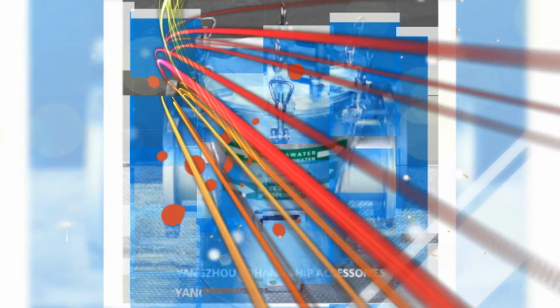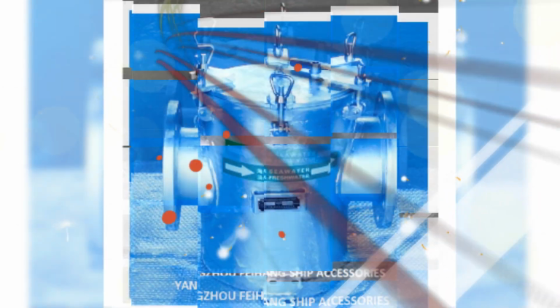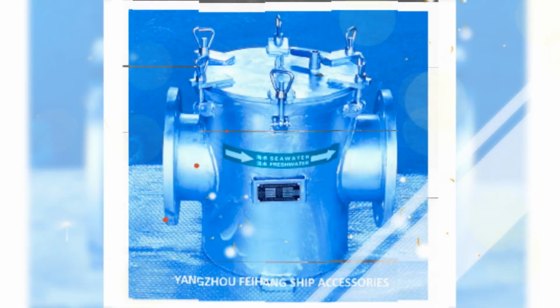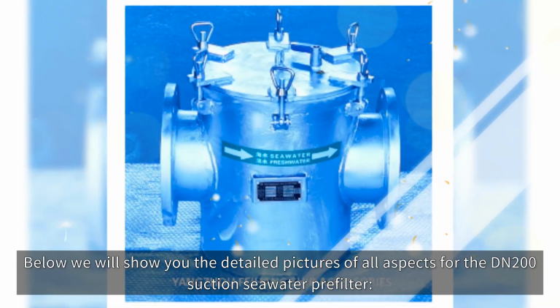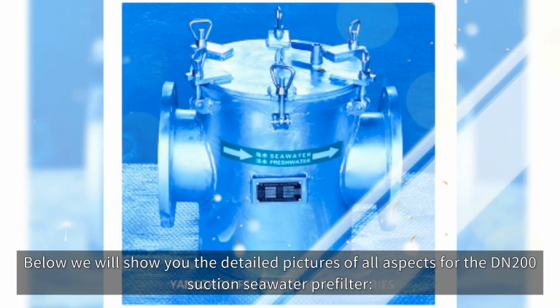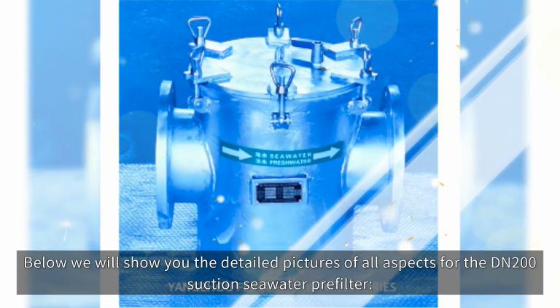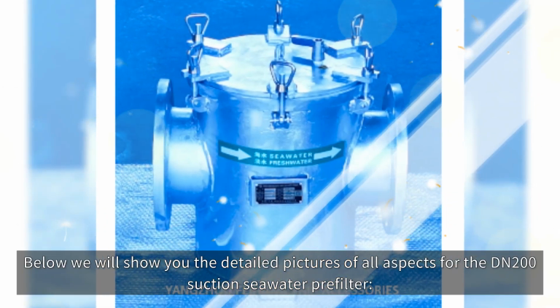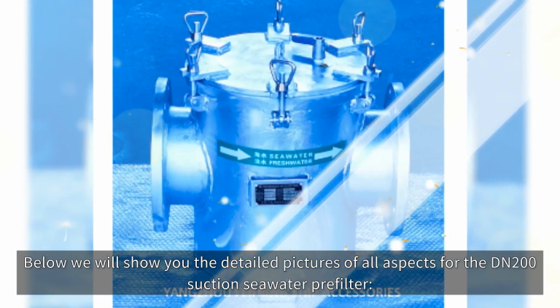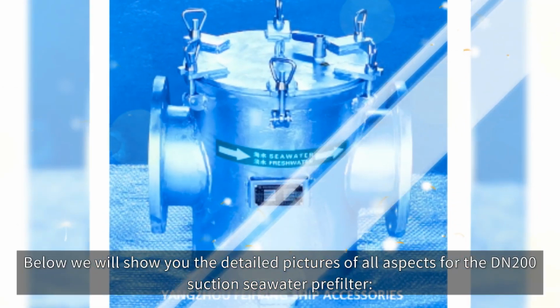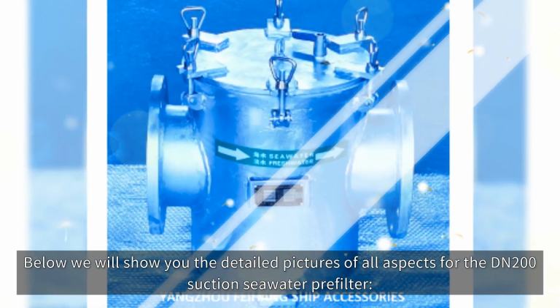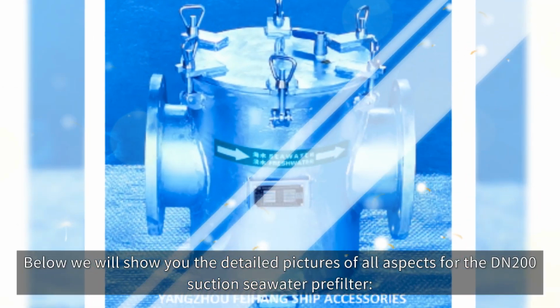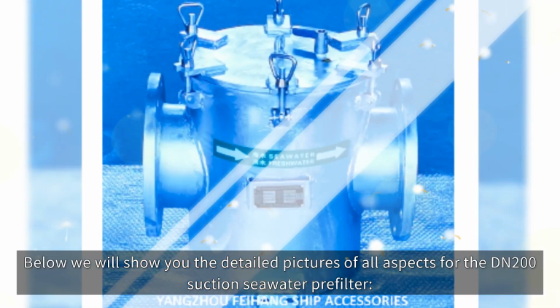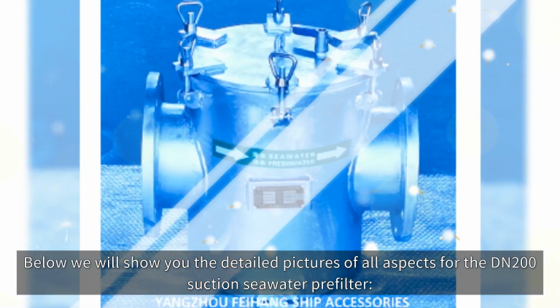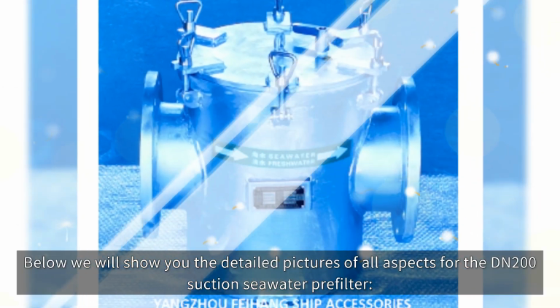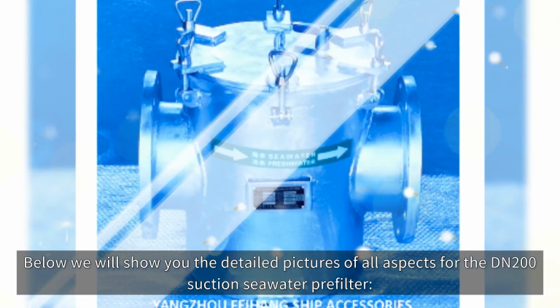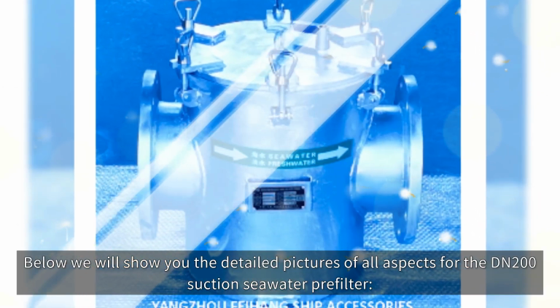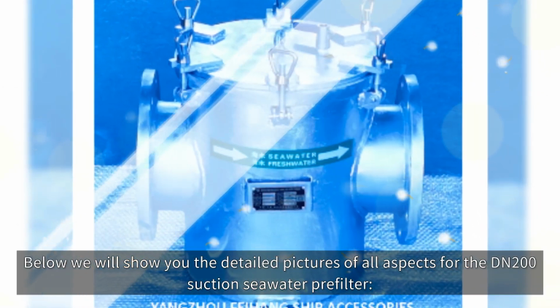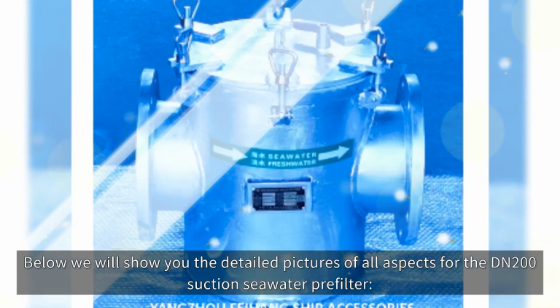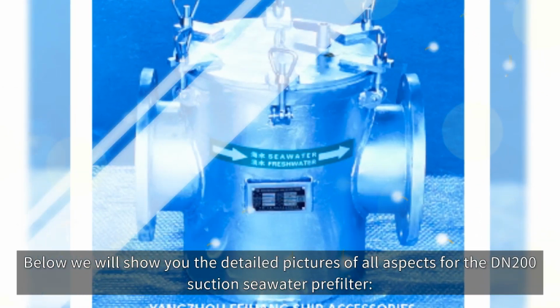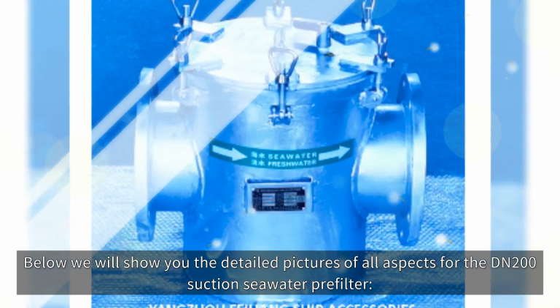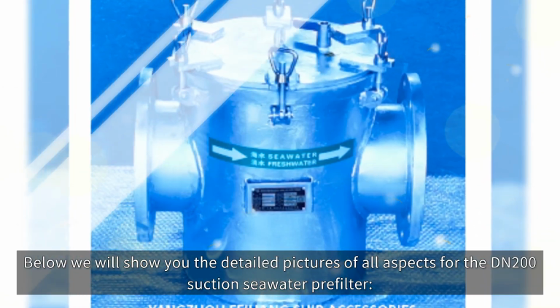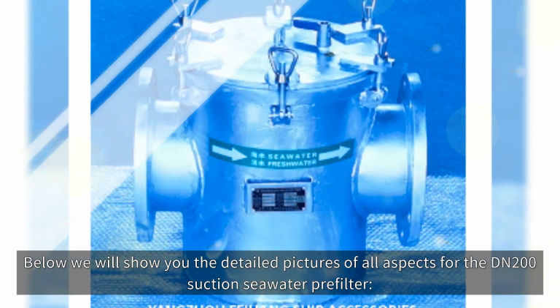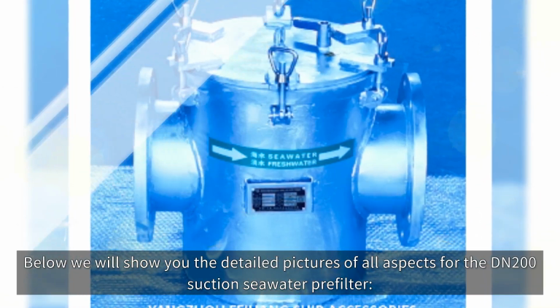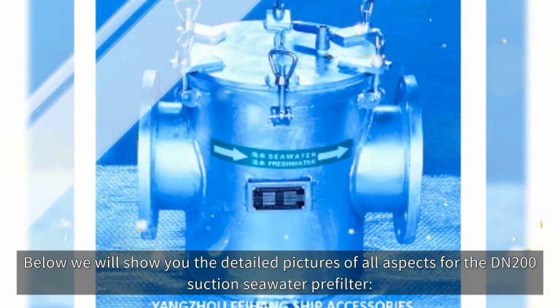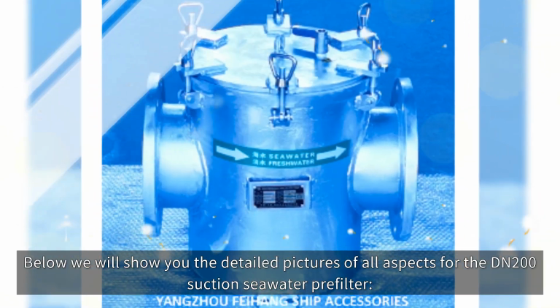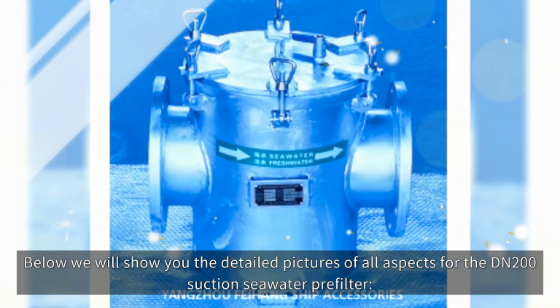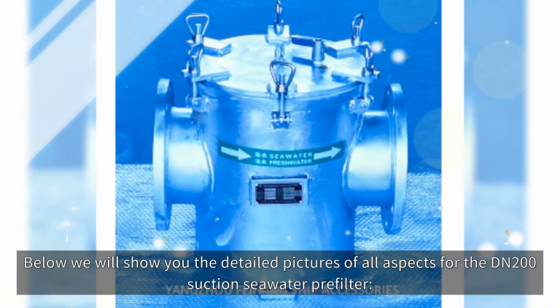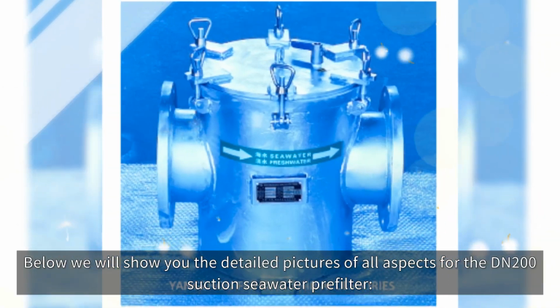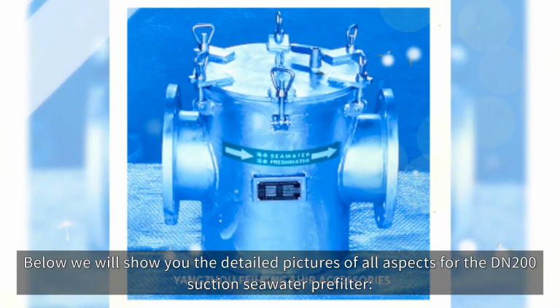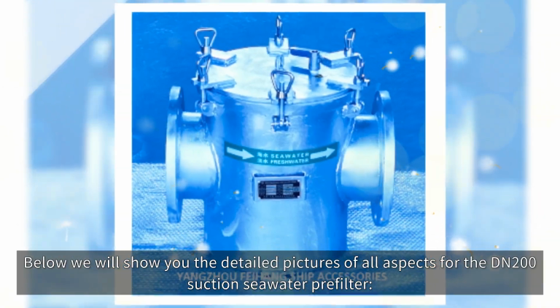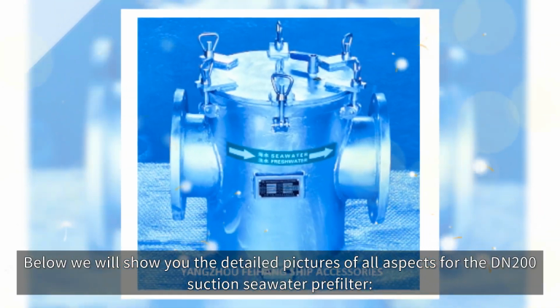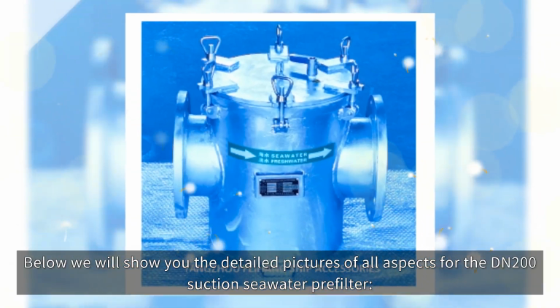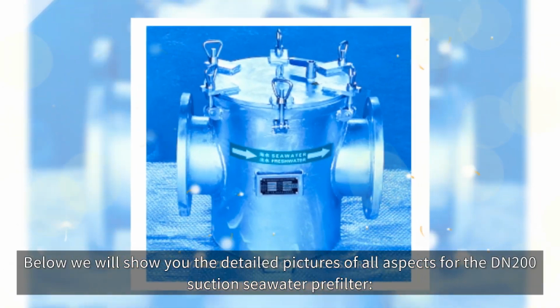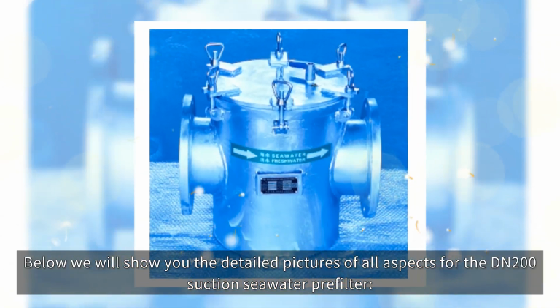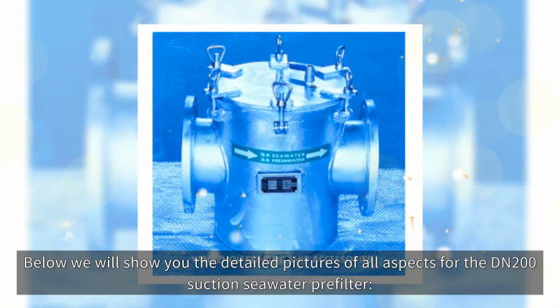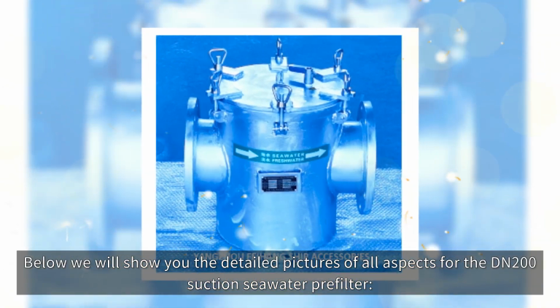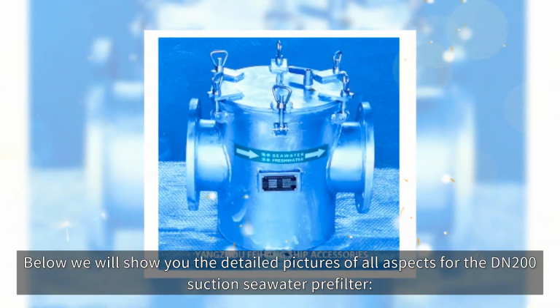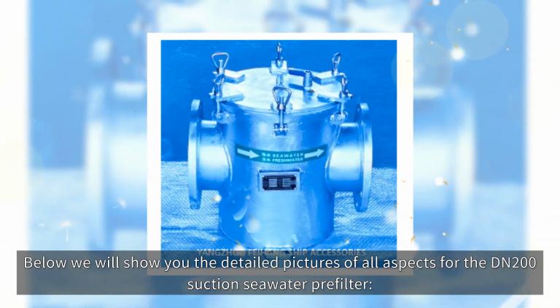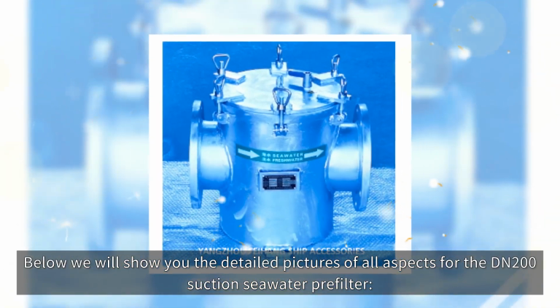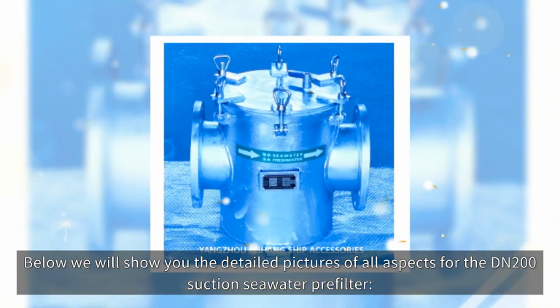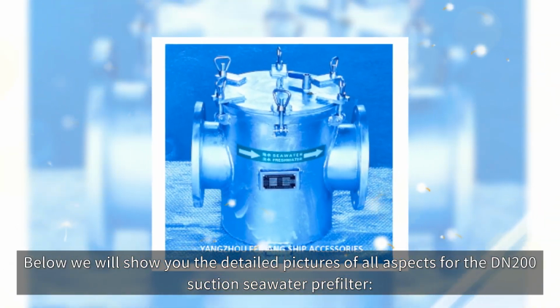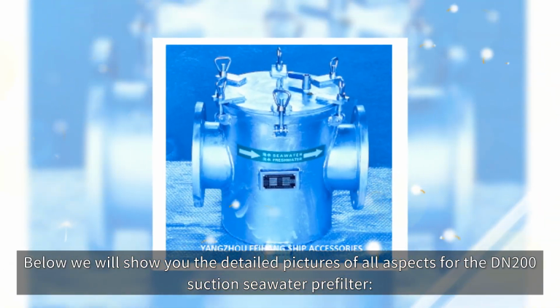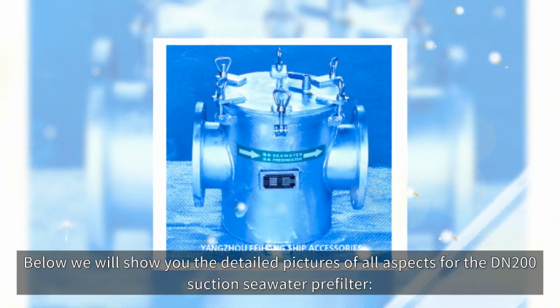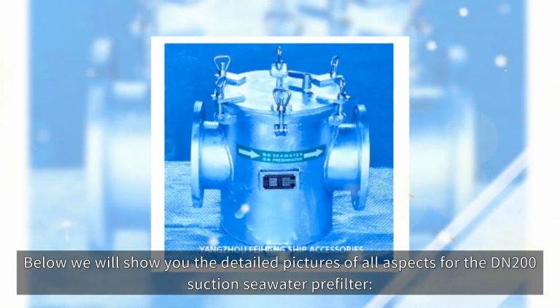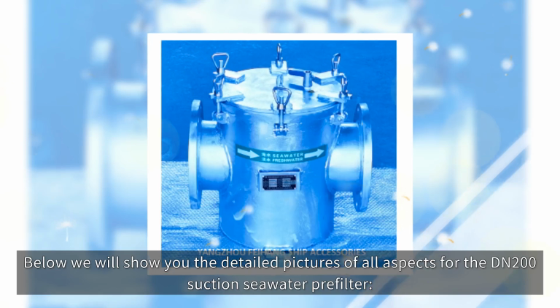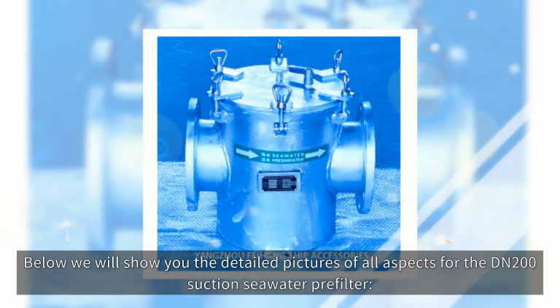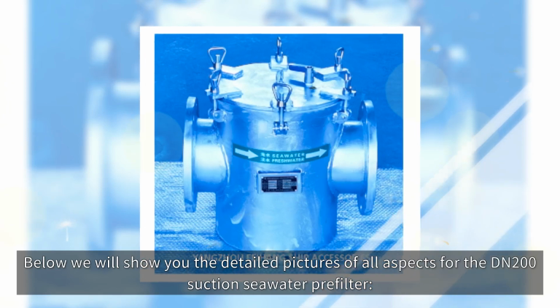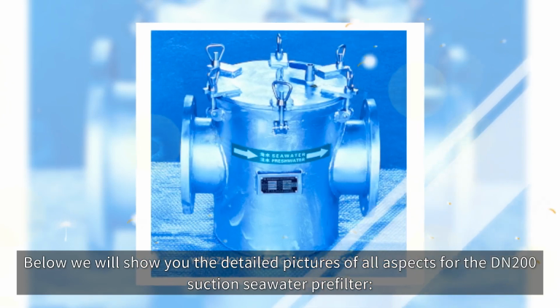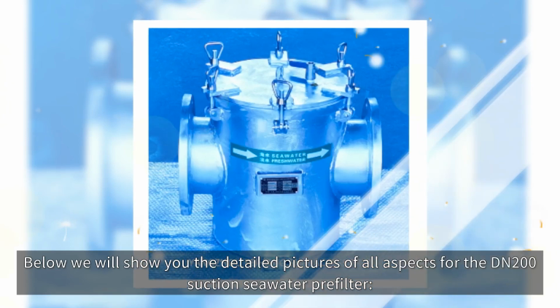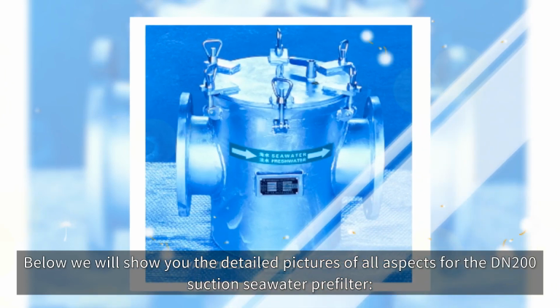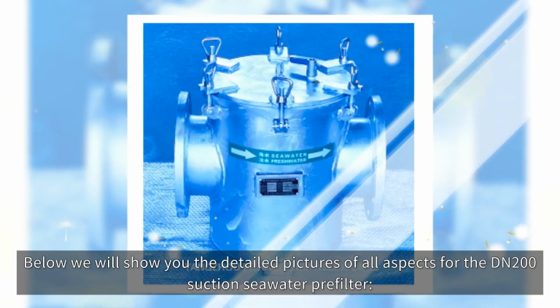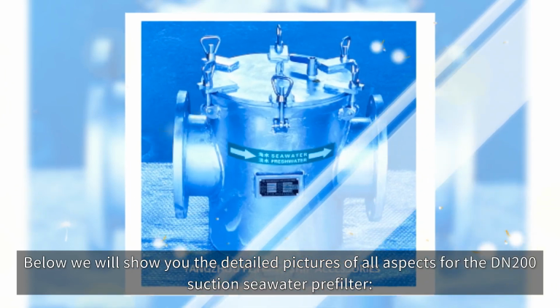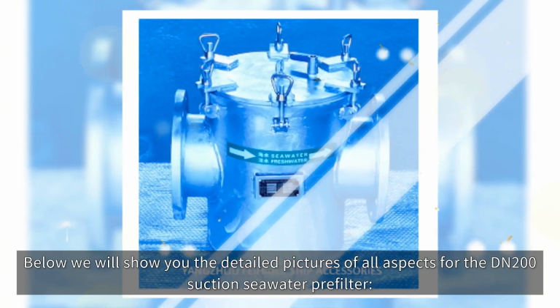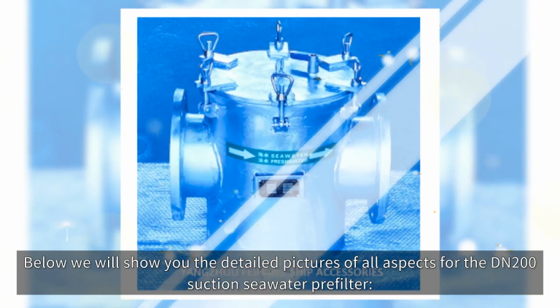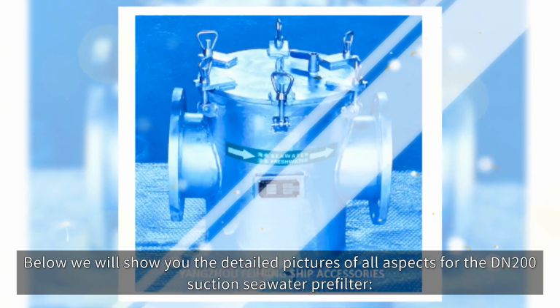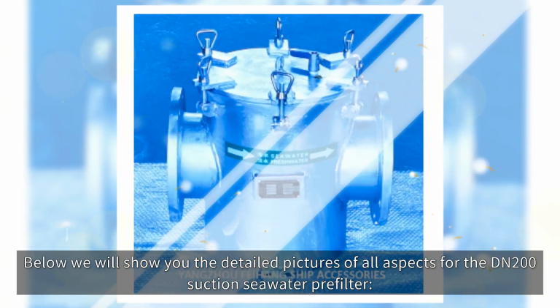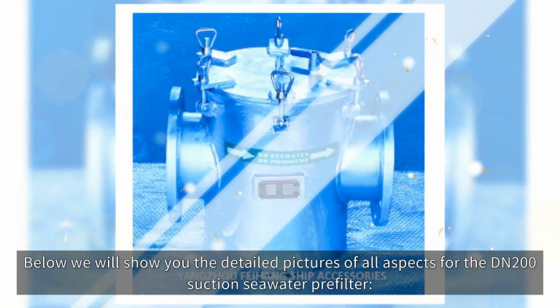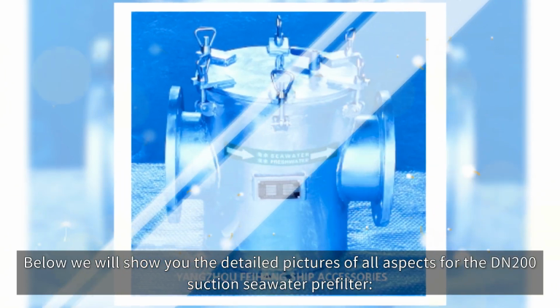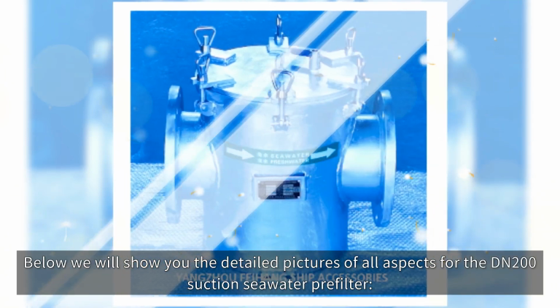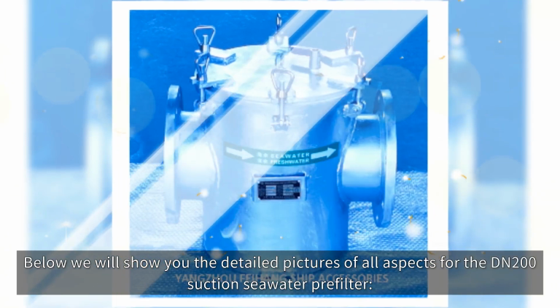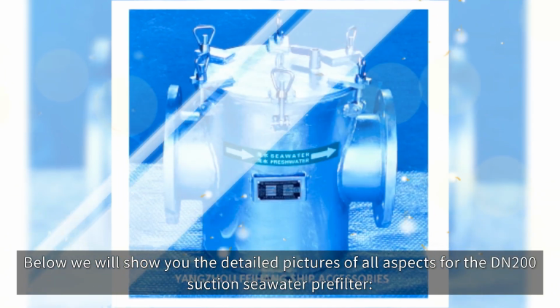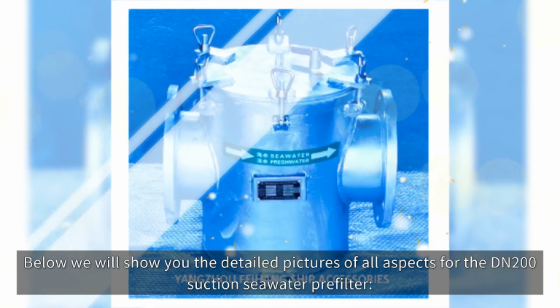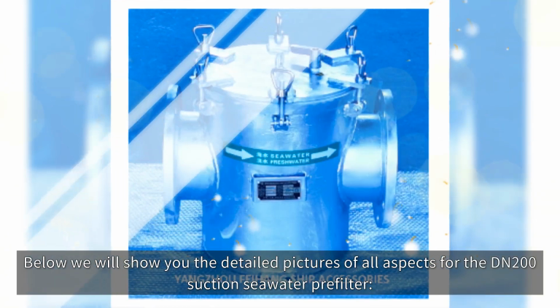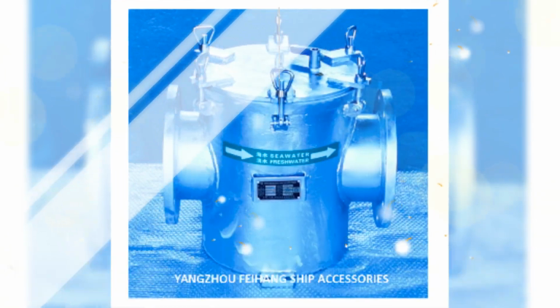Below we will show you the detailed pictures of all aspects for the DNR00 suction seawater pre-filter.